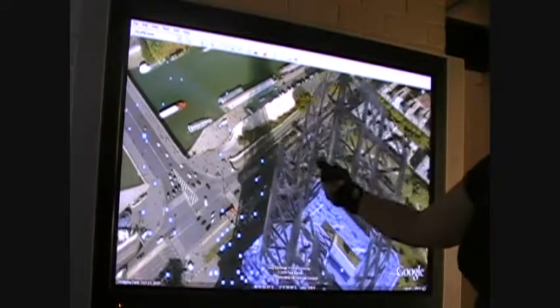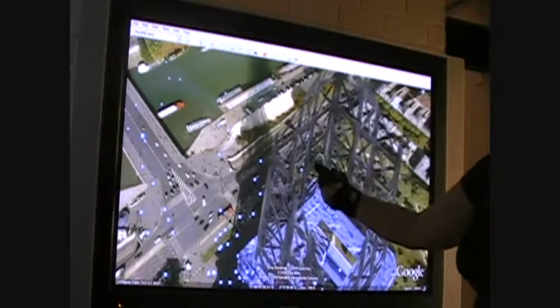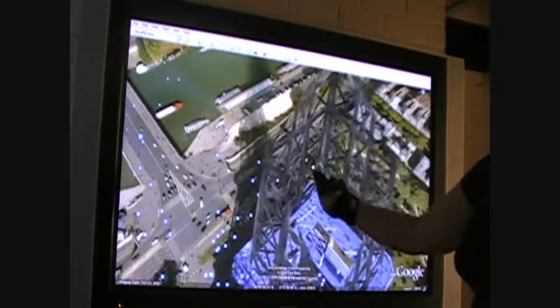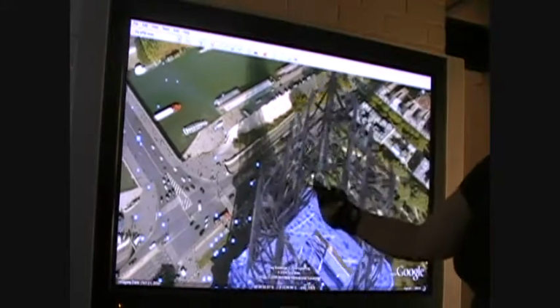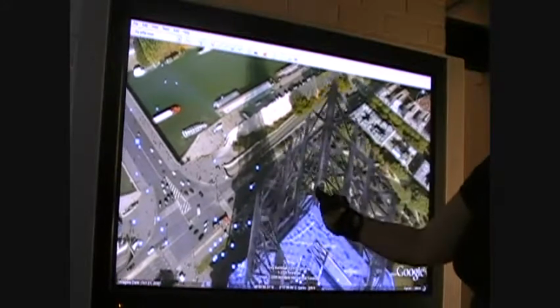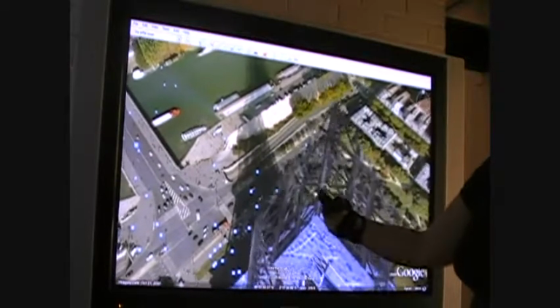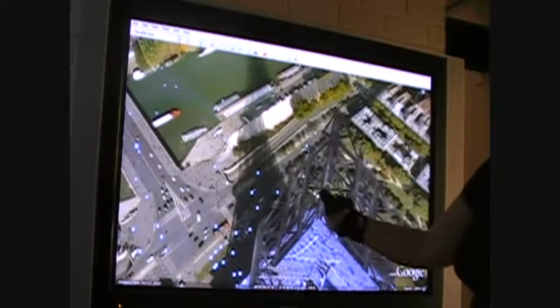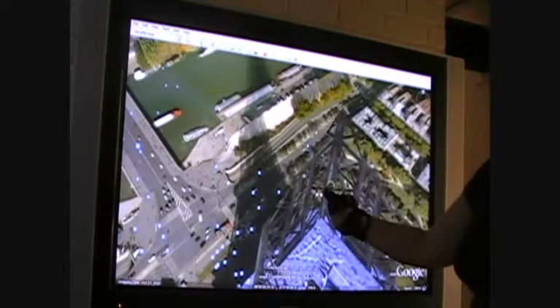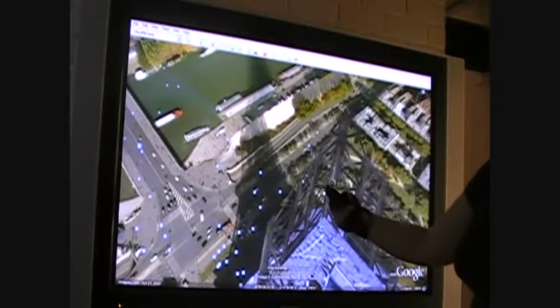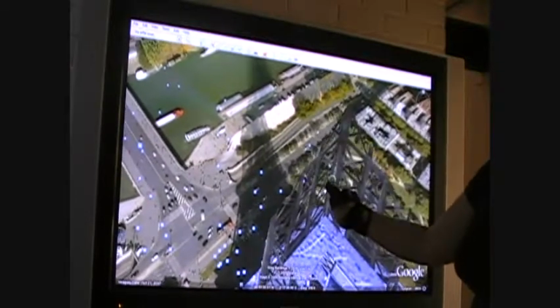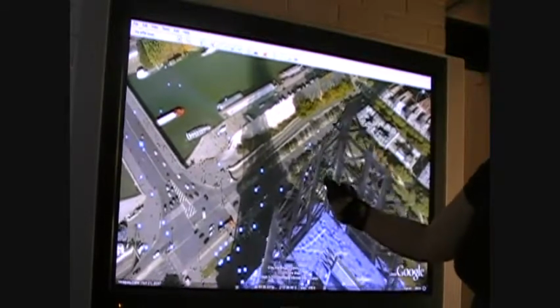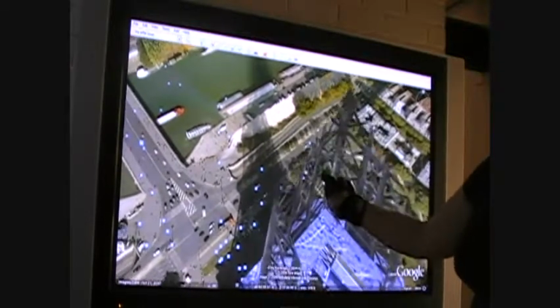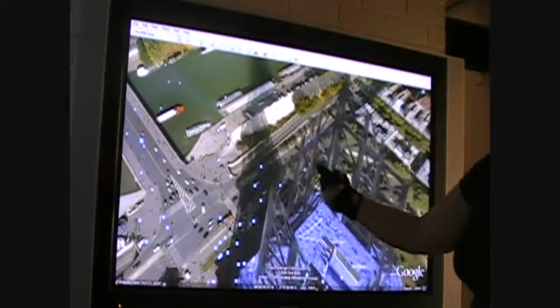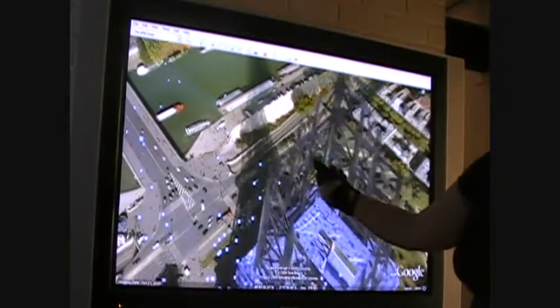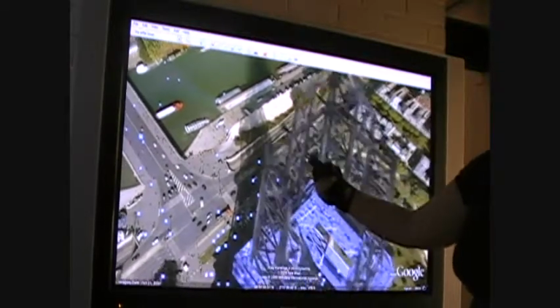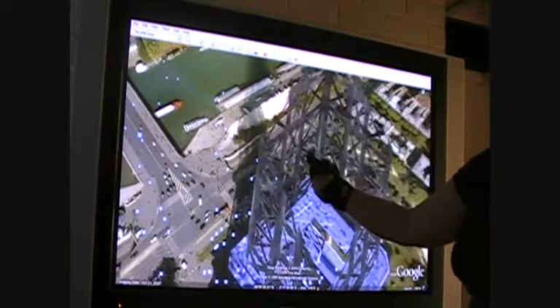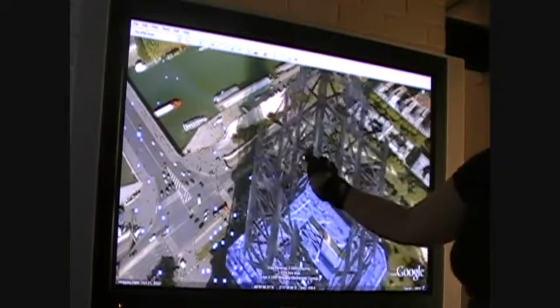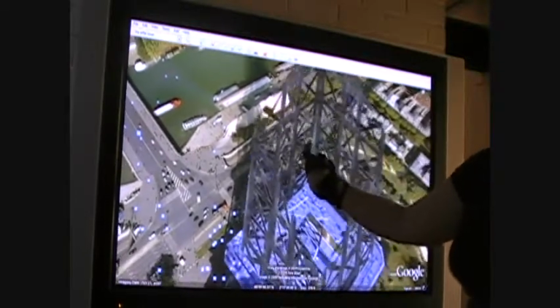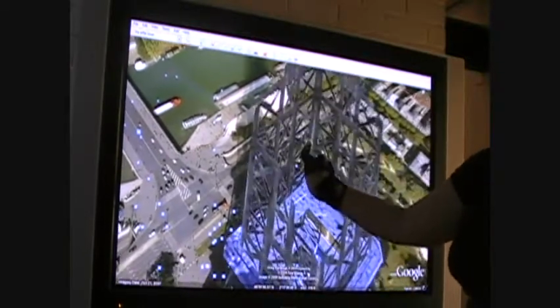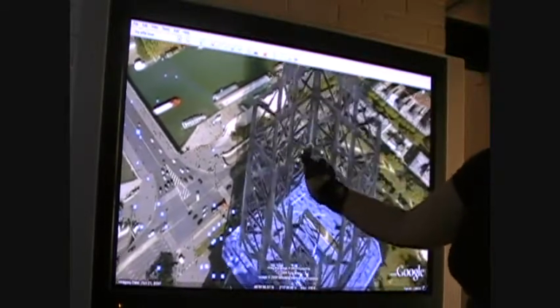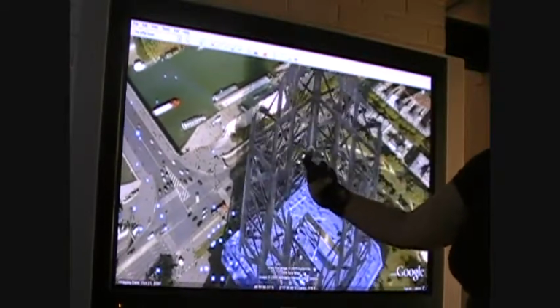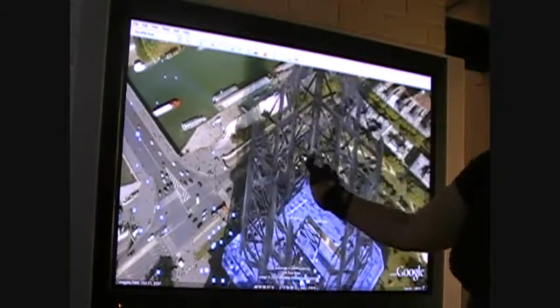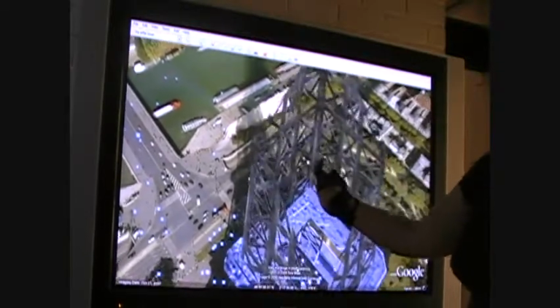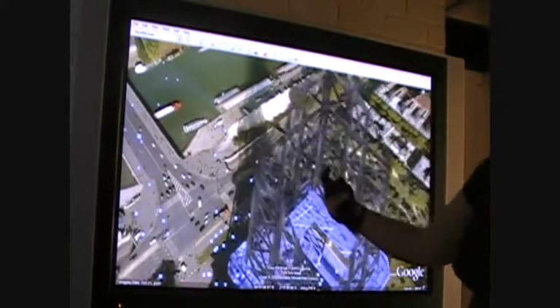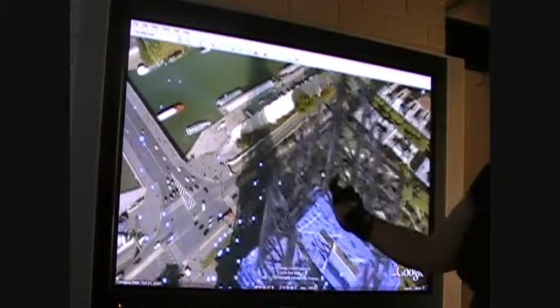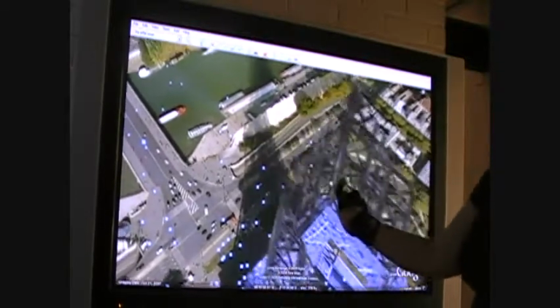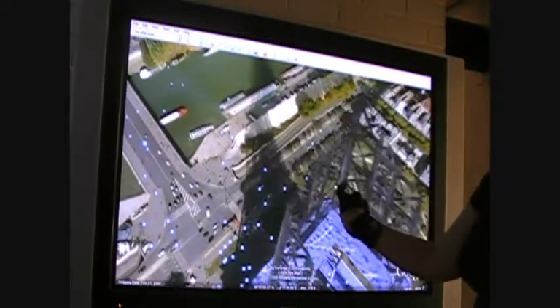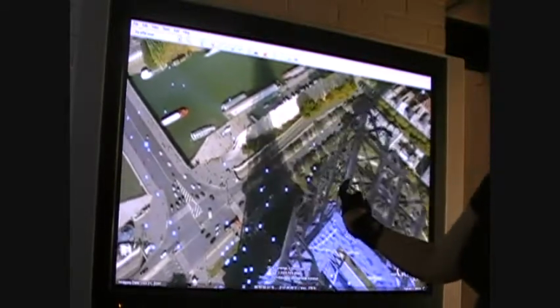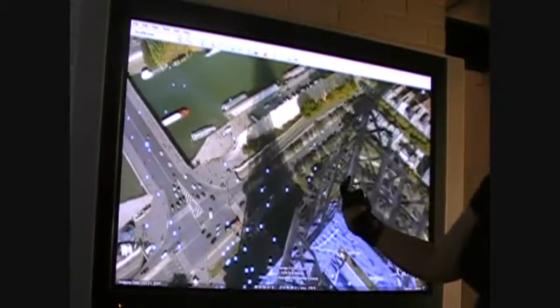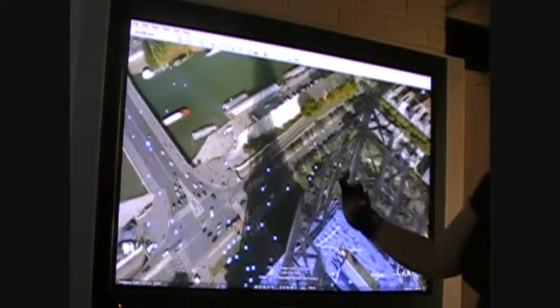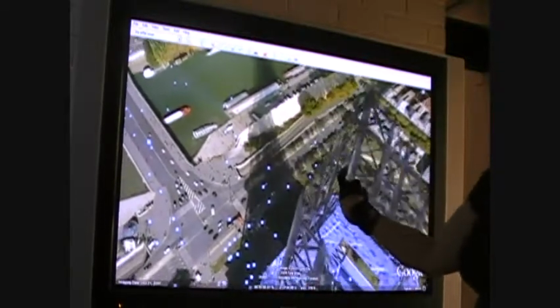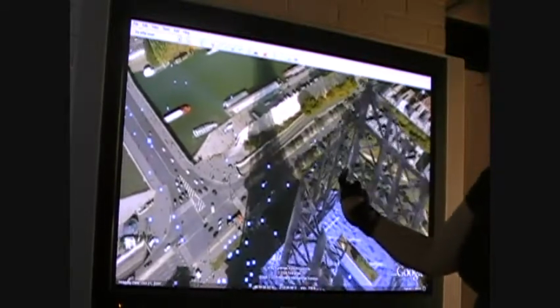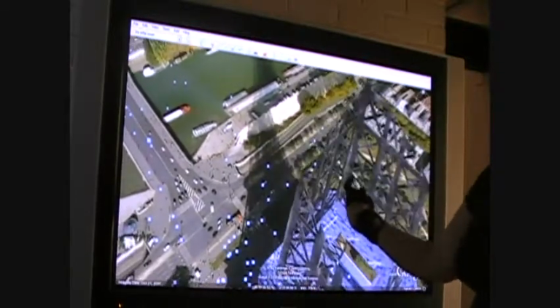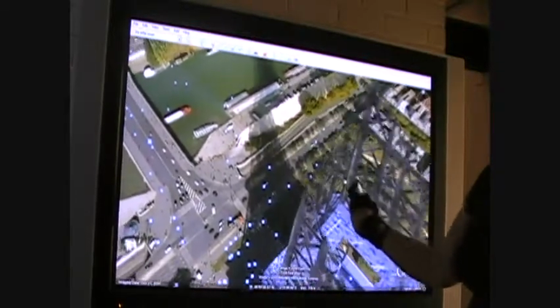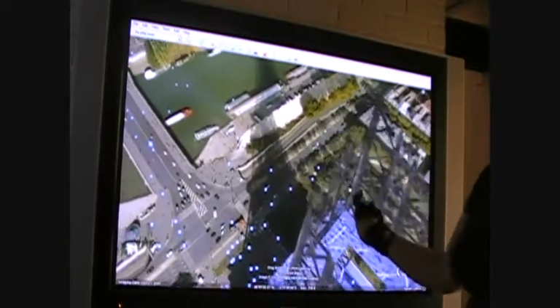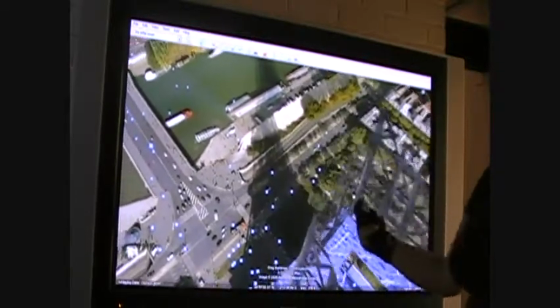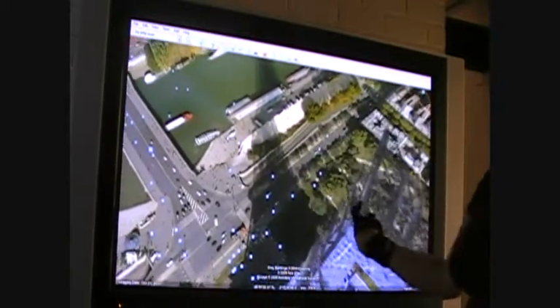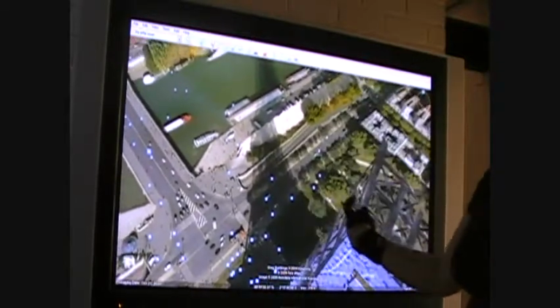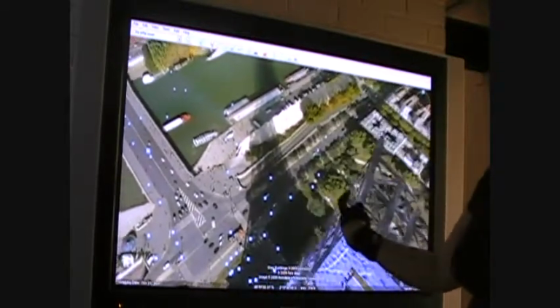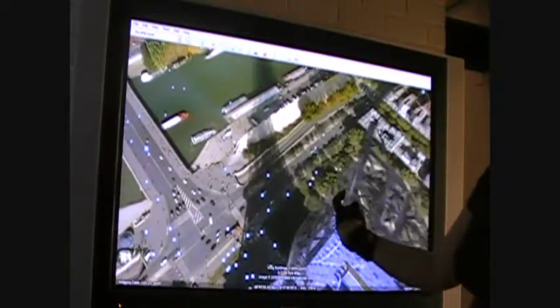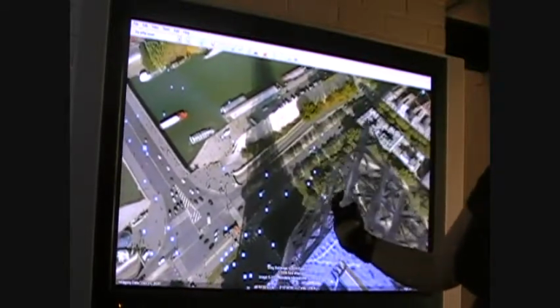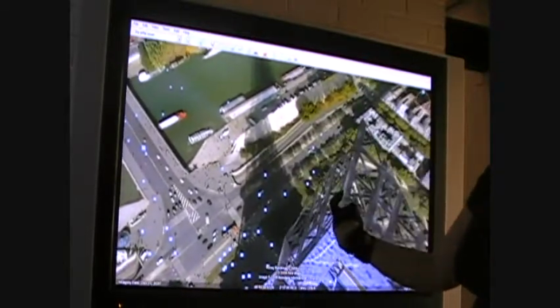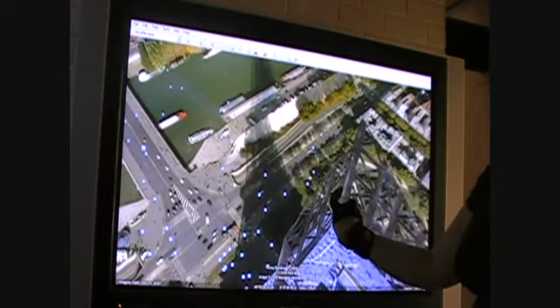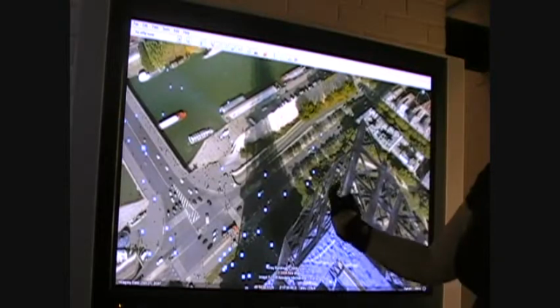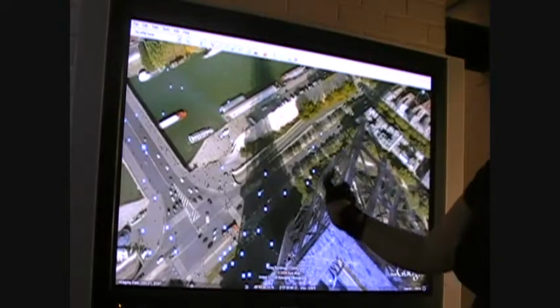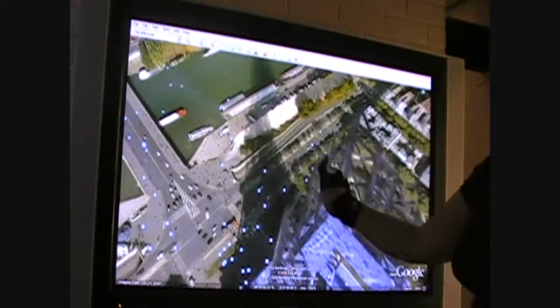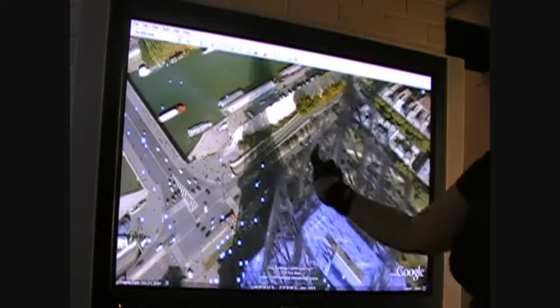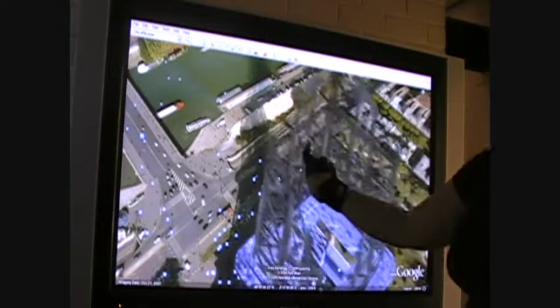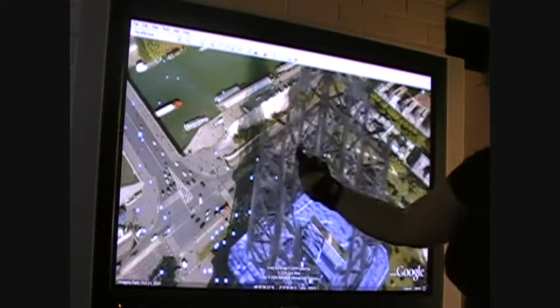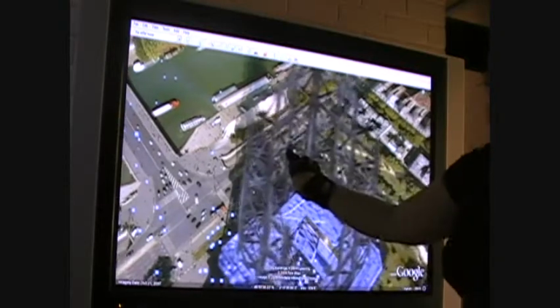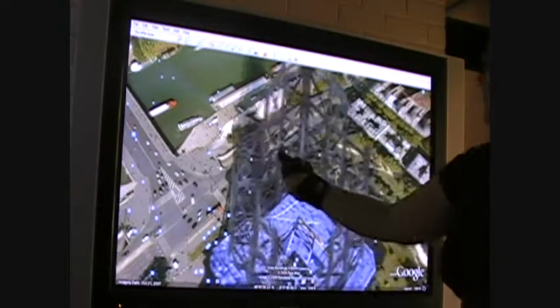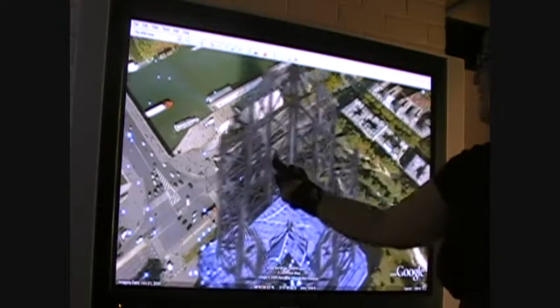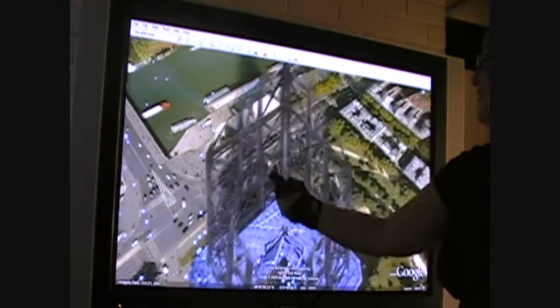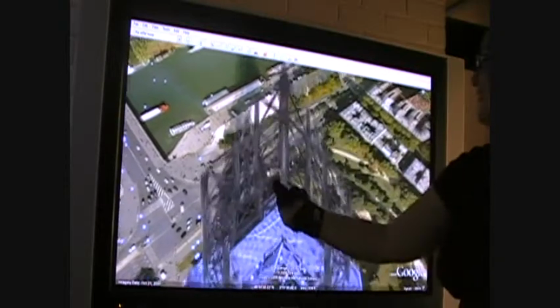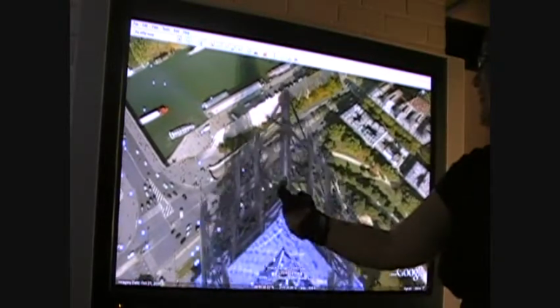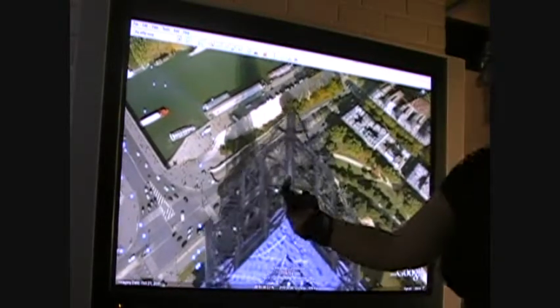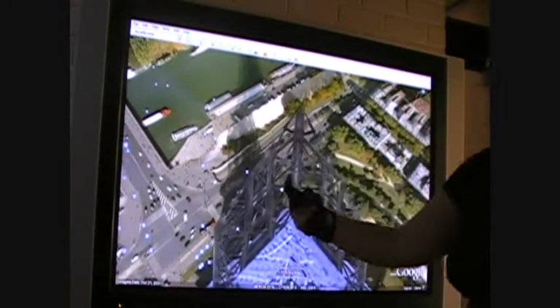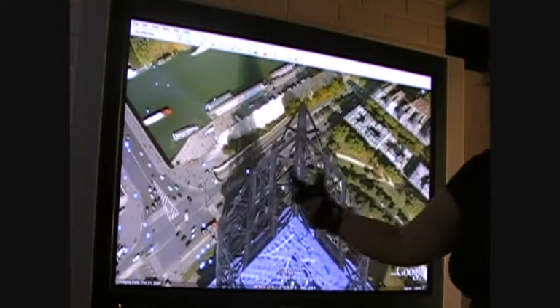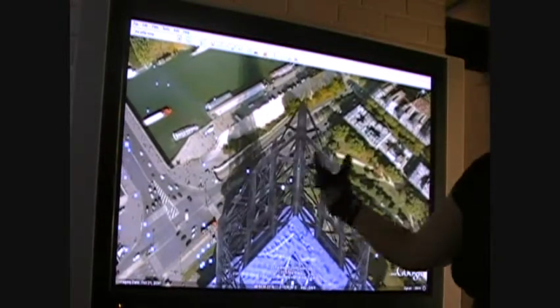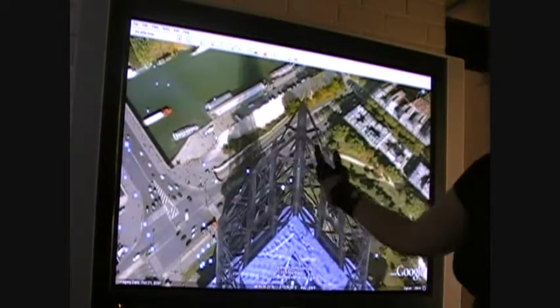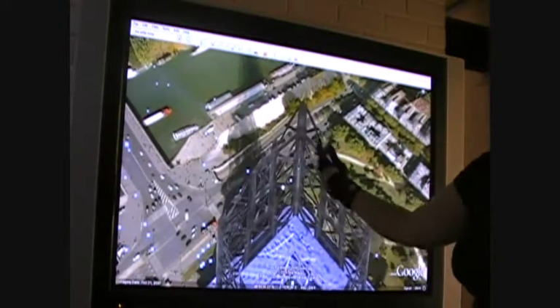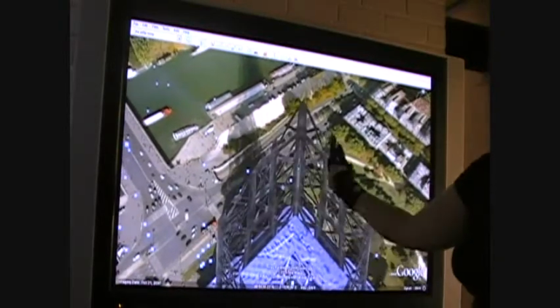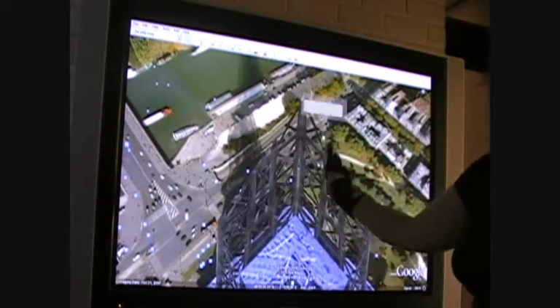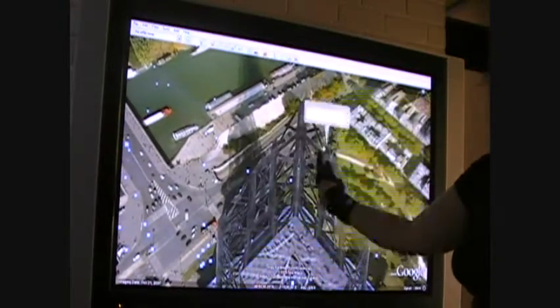I like the shadow. We're in the Eiffel Tower. Yeah, we're inside of the Eiffel Tower from Google. I like that.